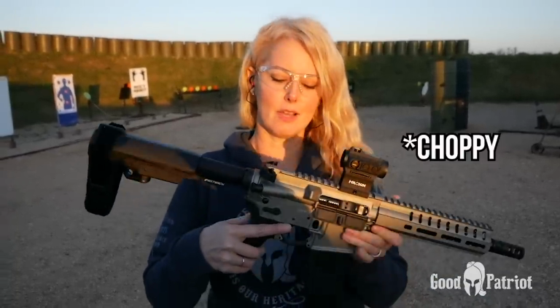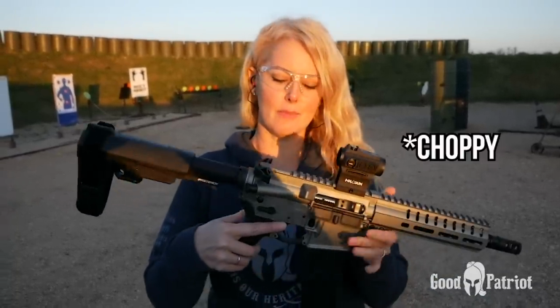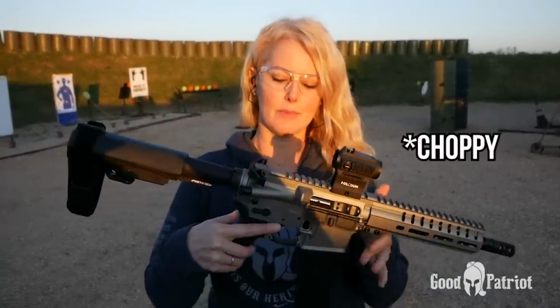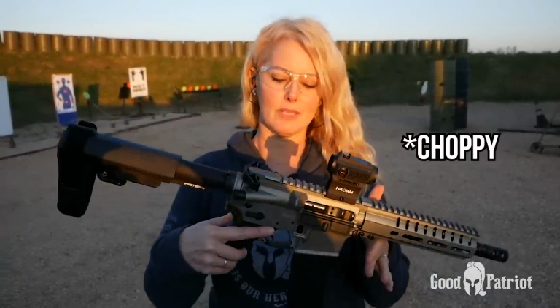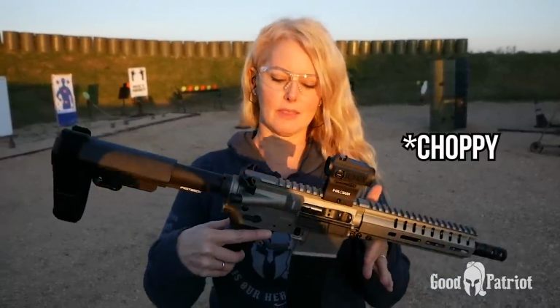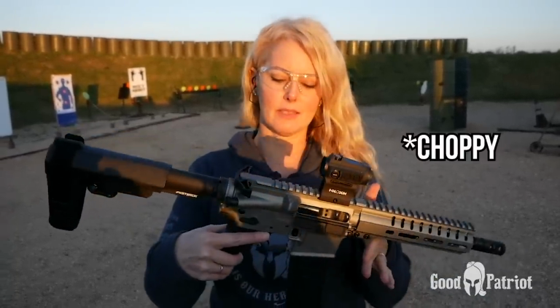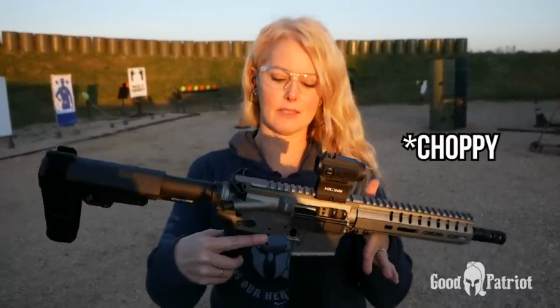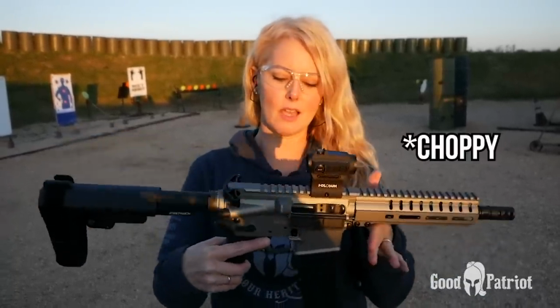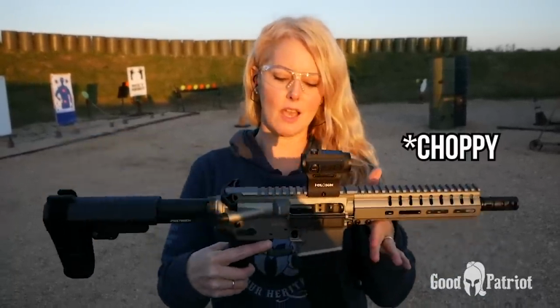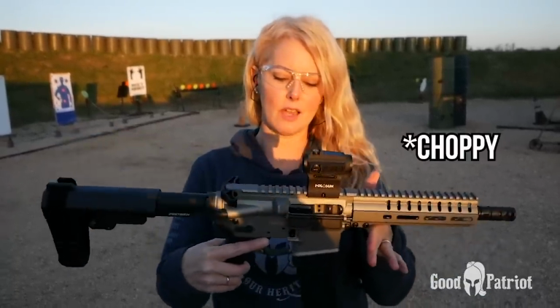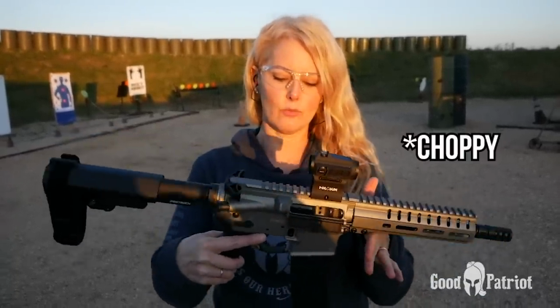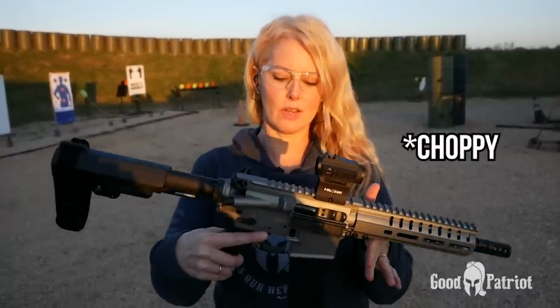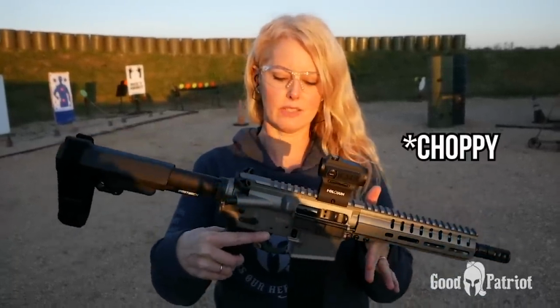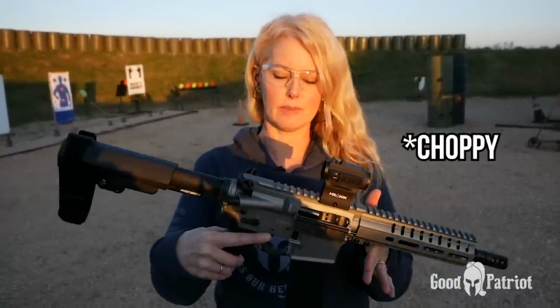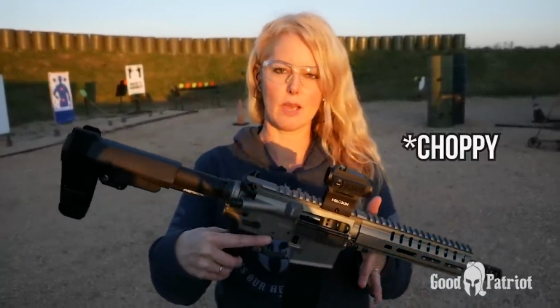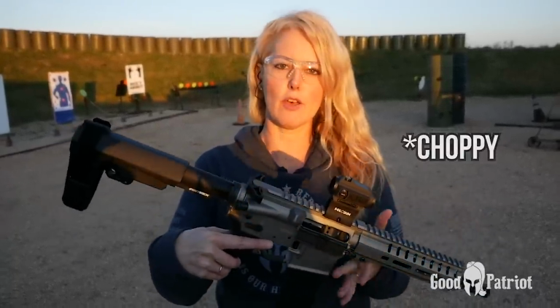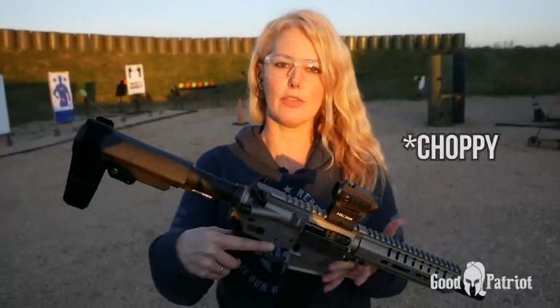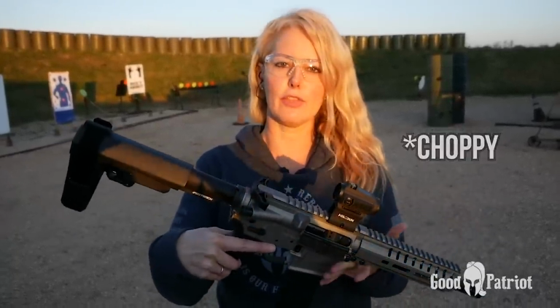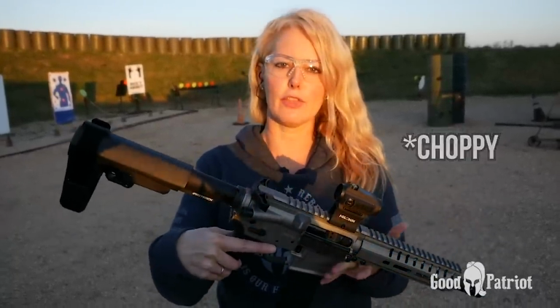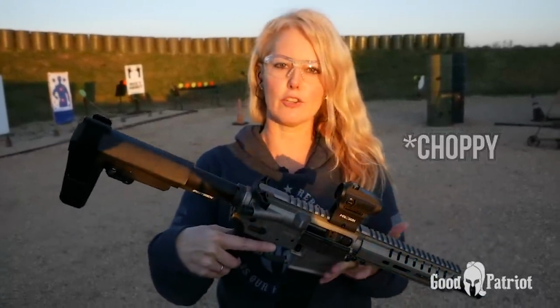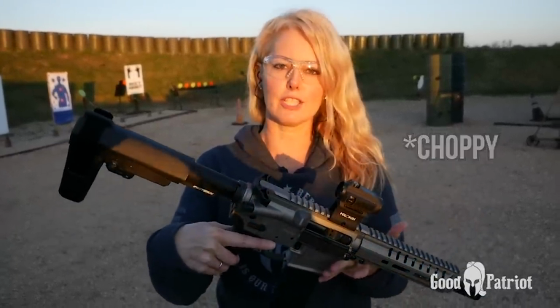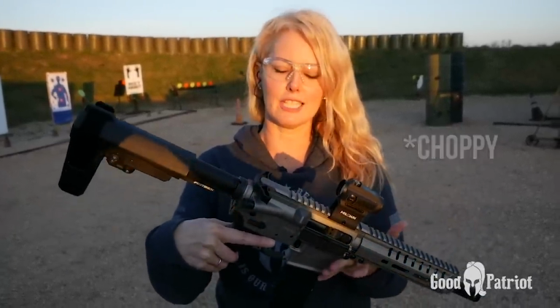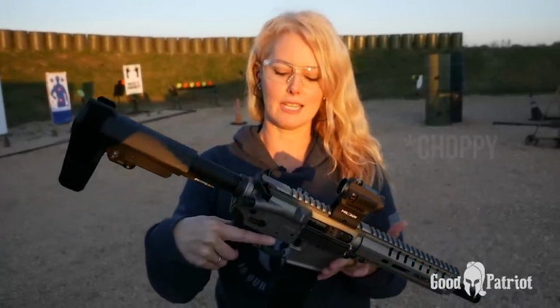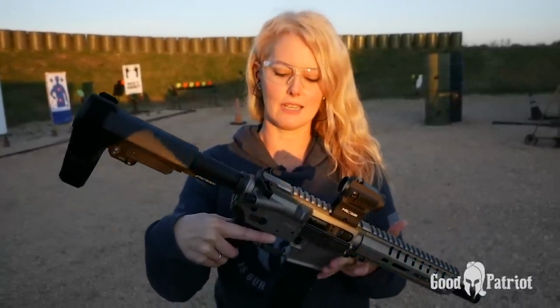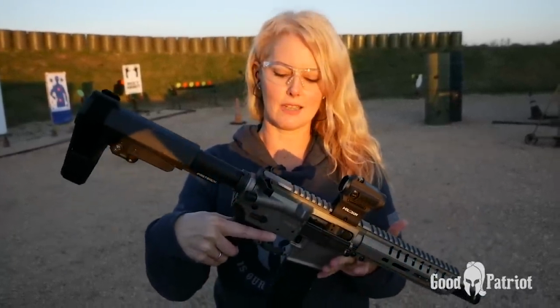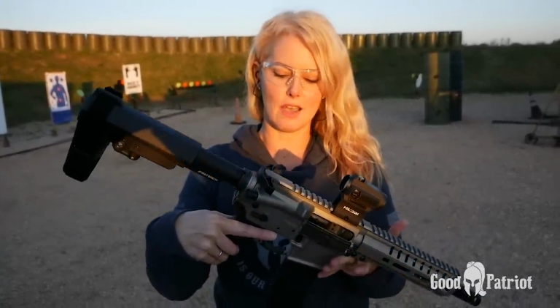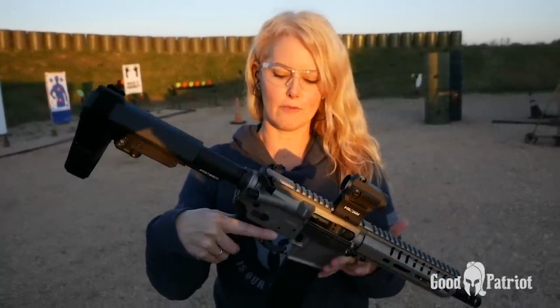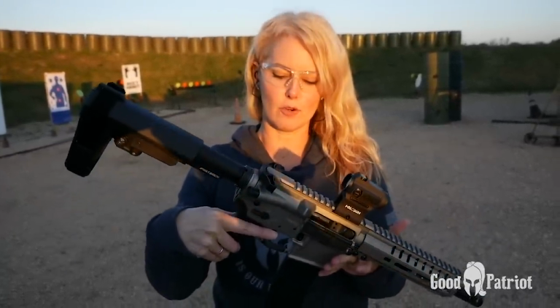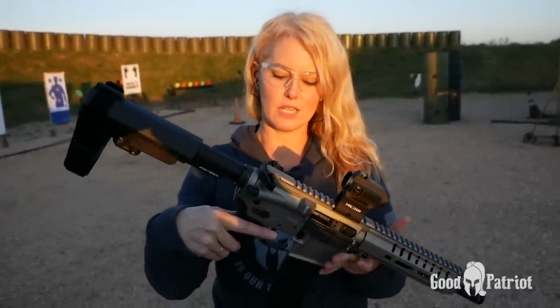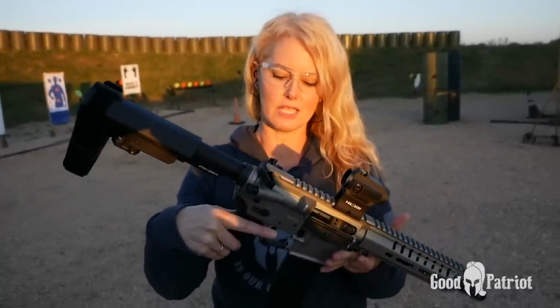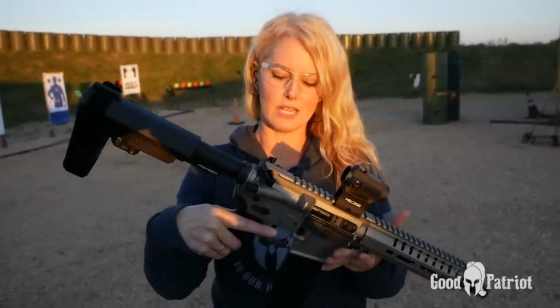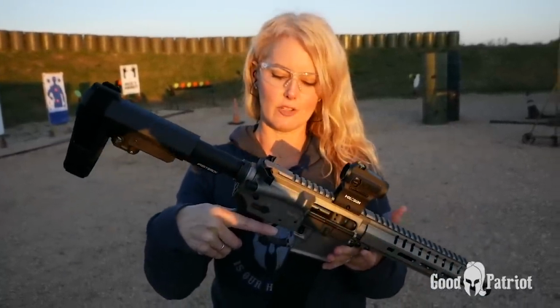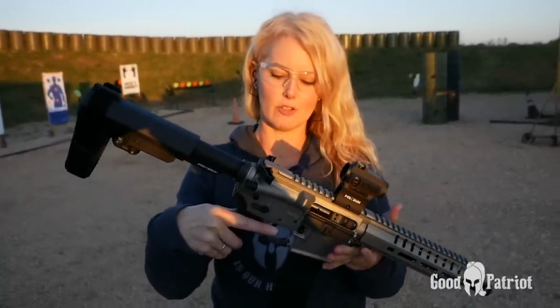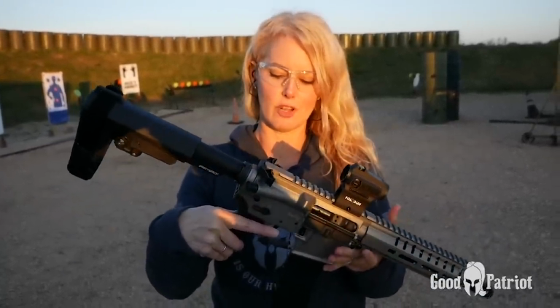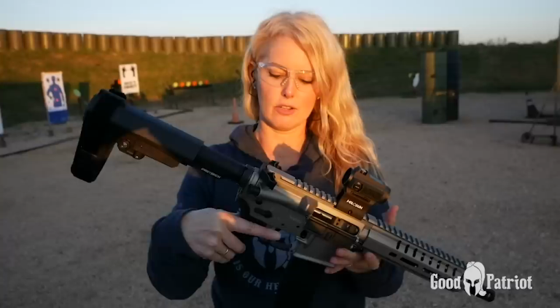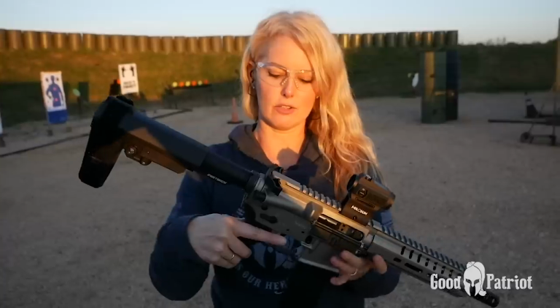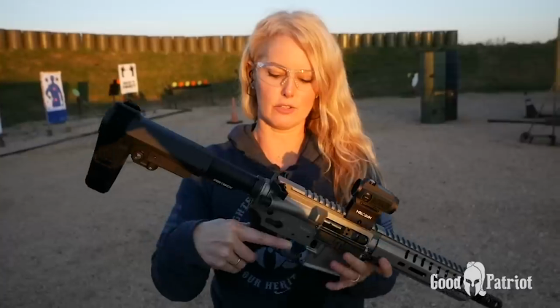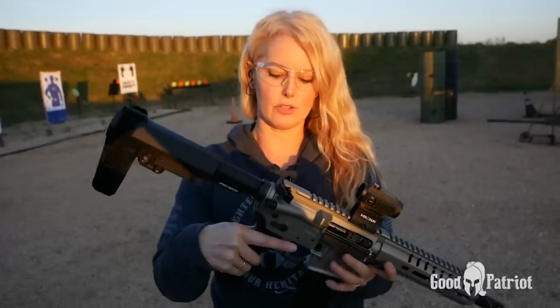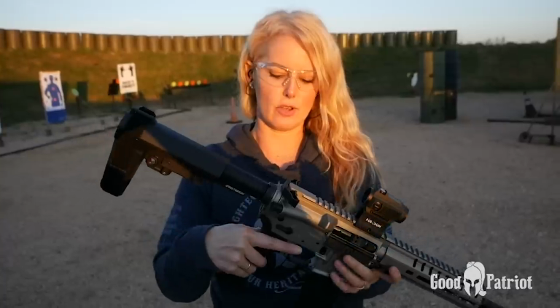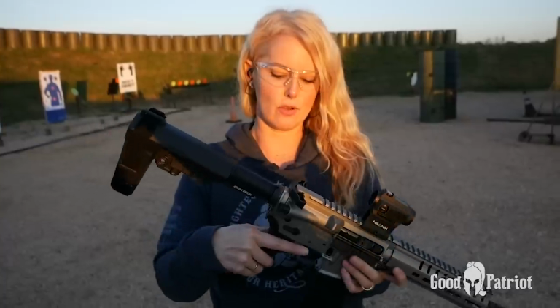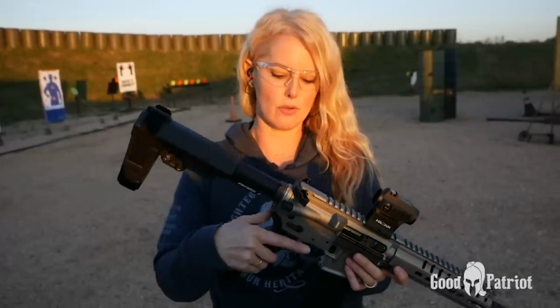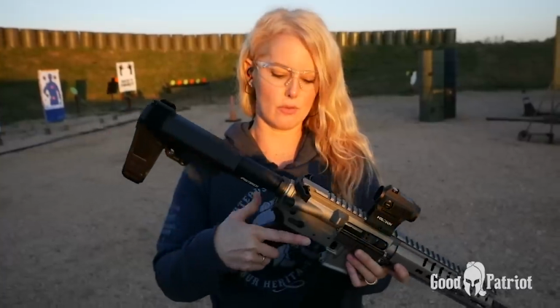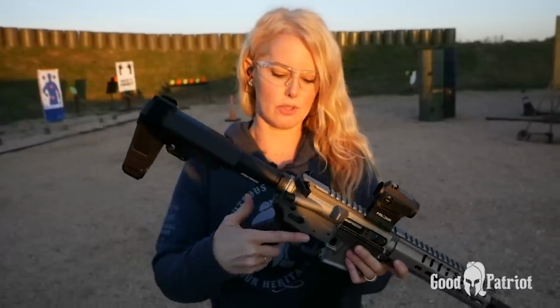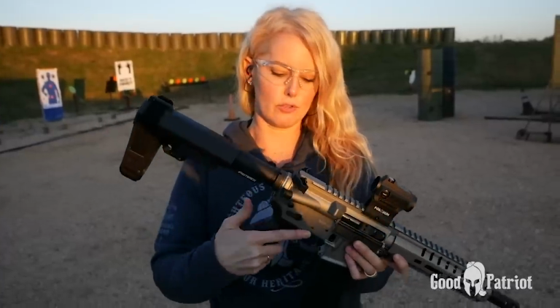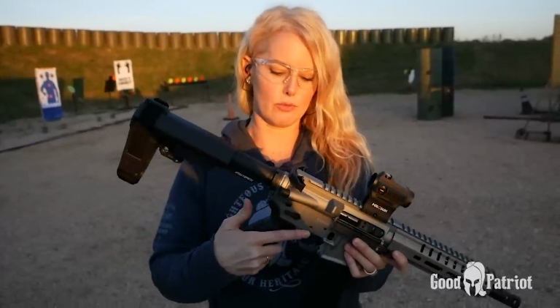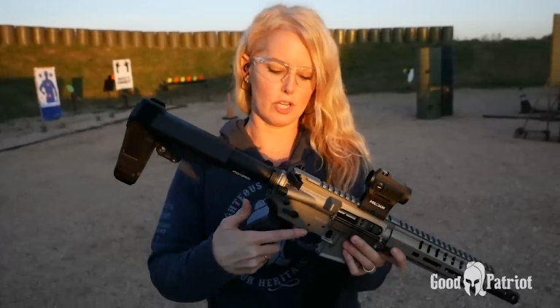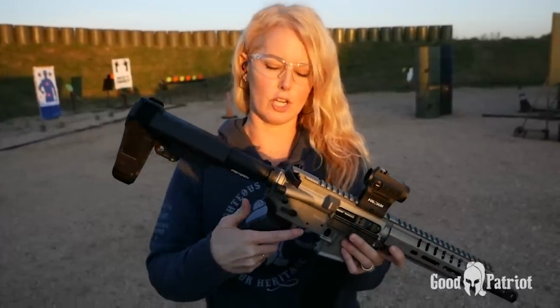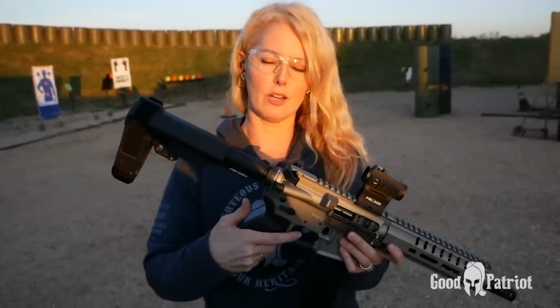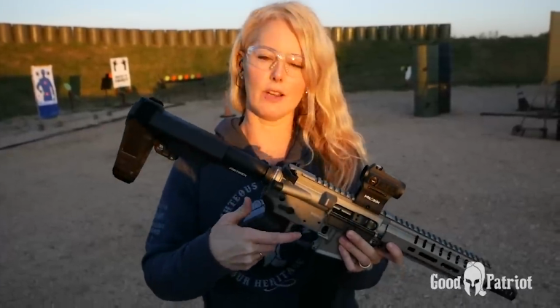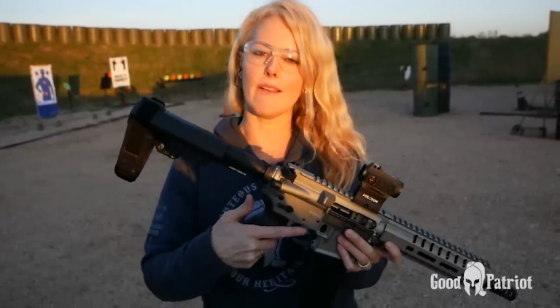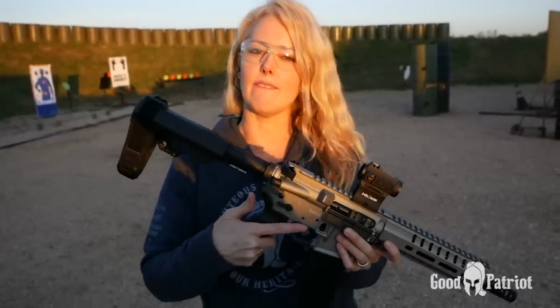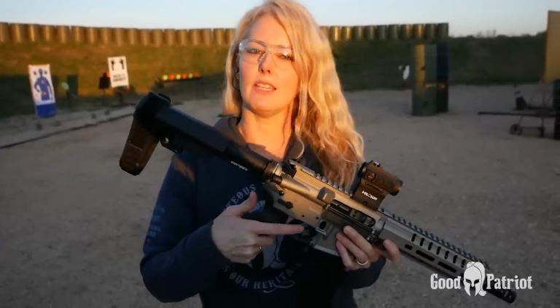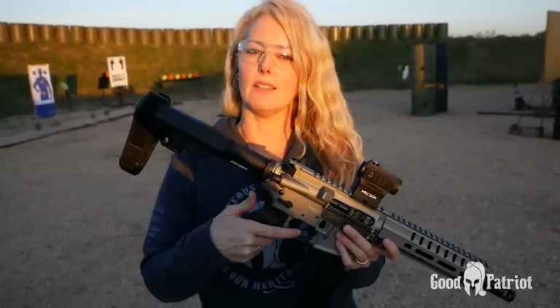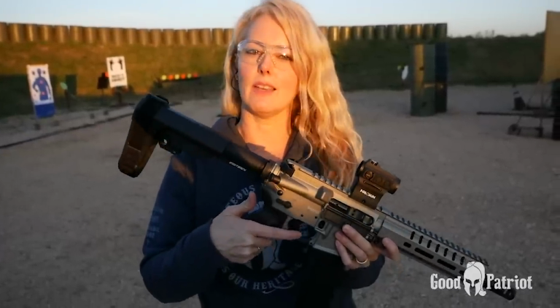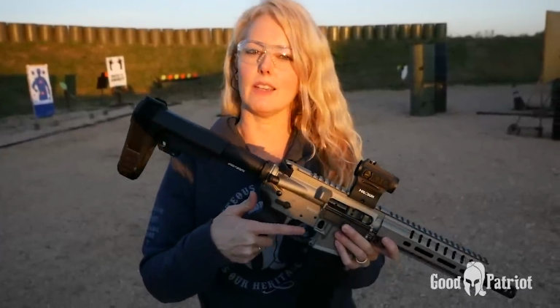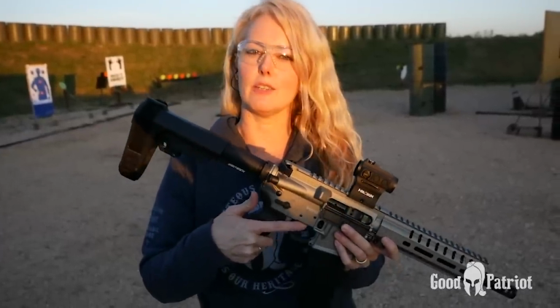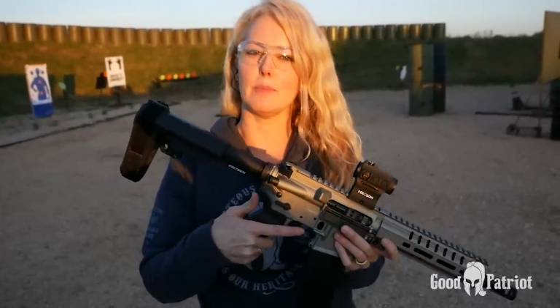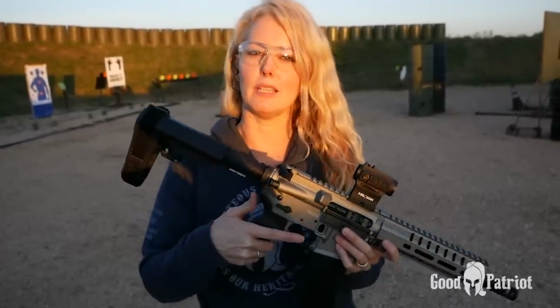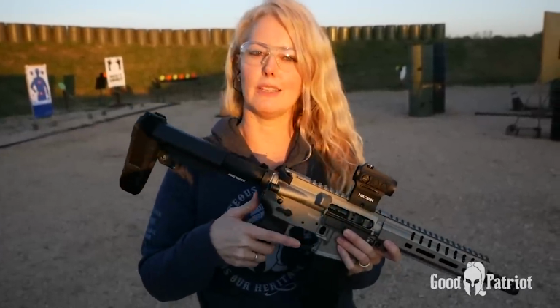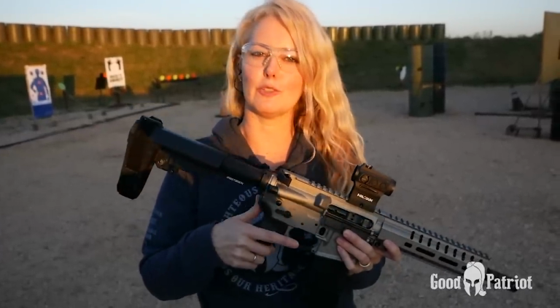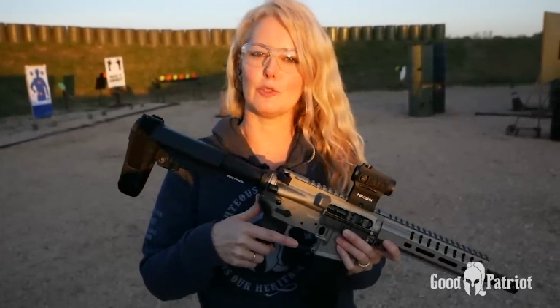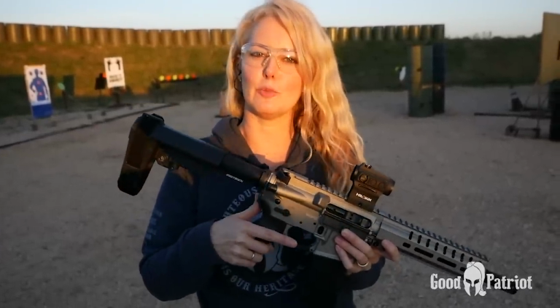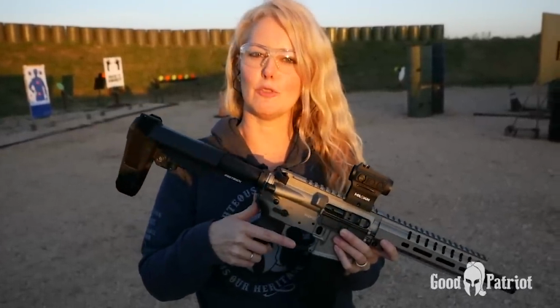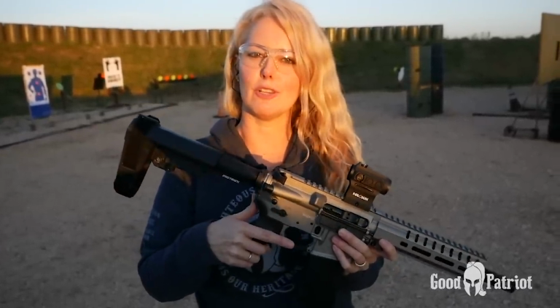This gun runs about $1,399 to $1,400, so the trigger I feel like could be a little smoother — it feels a little sticky.